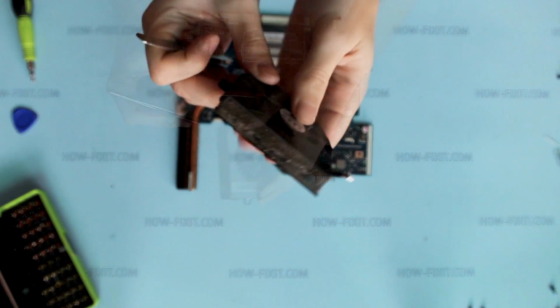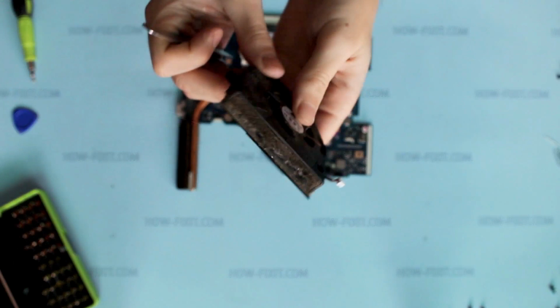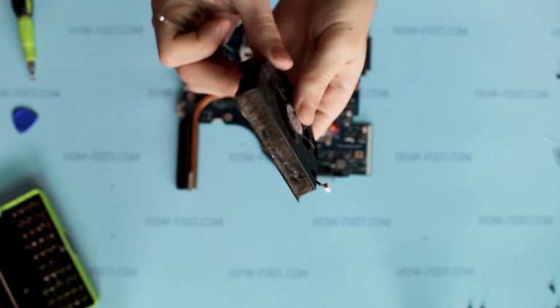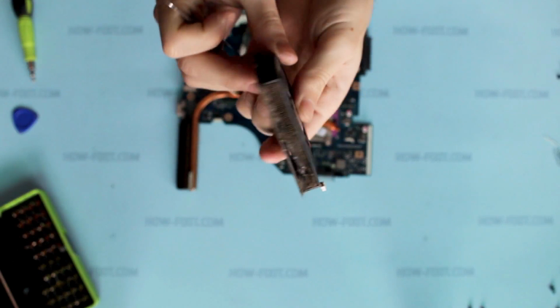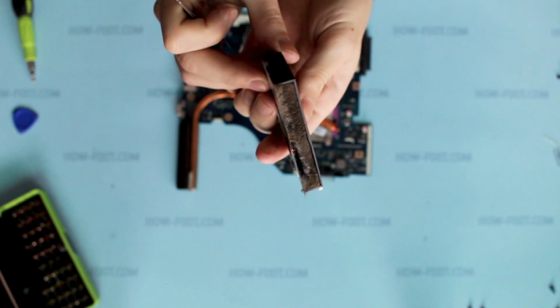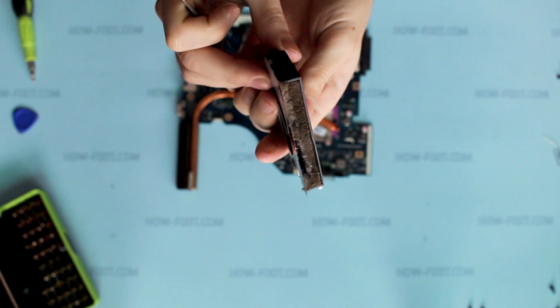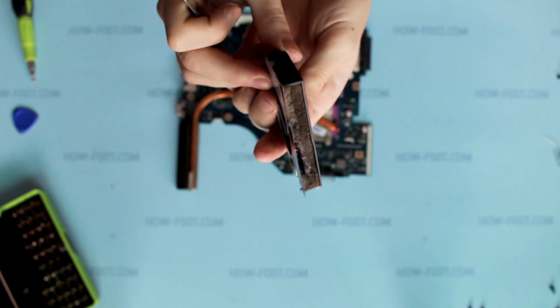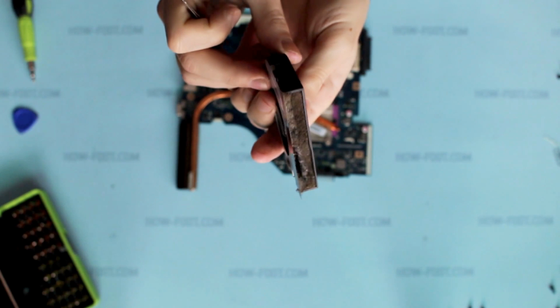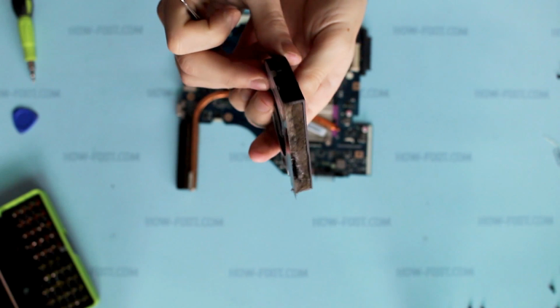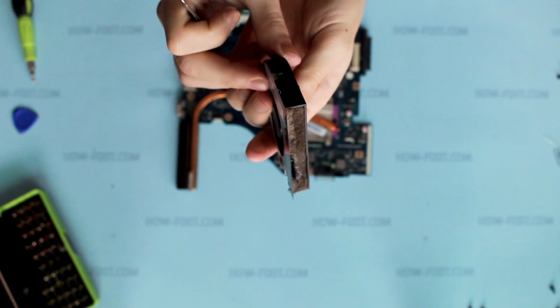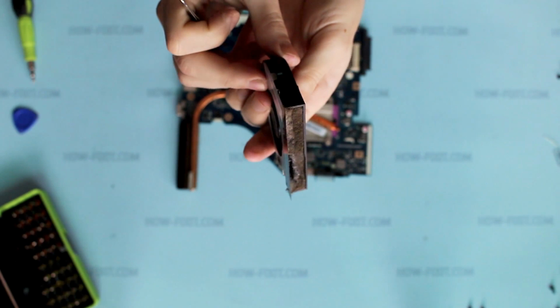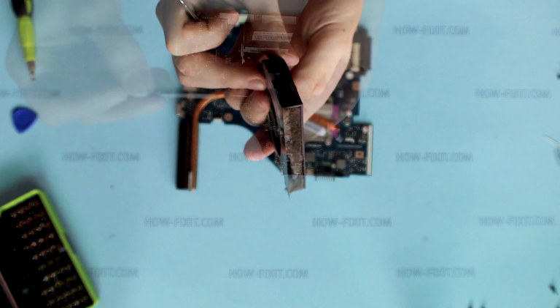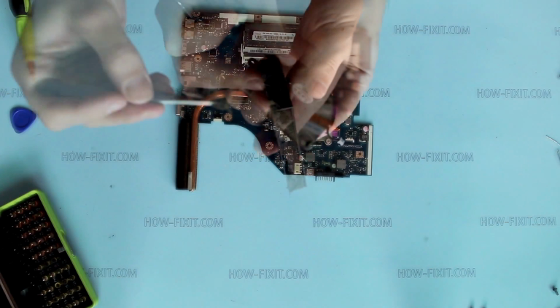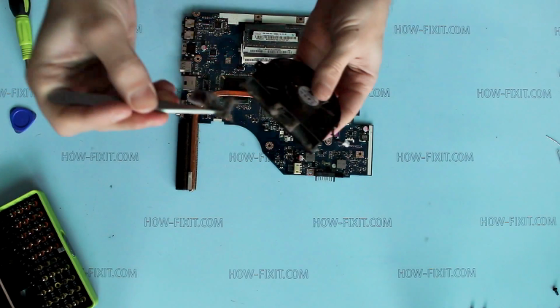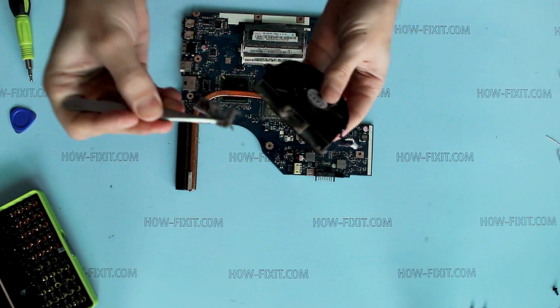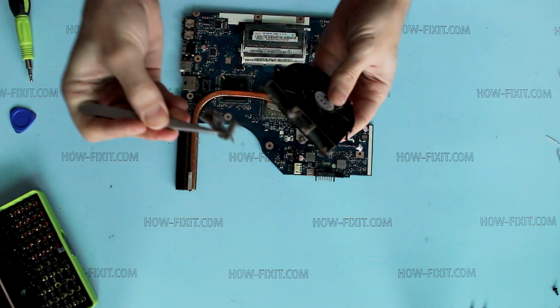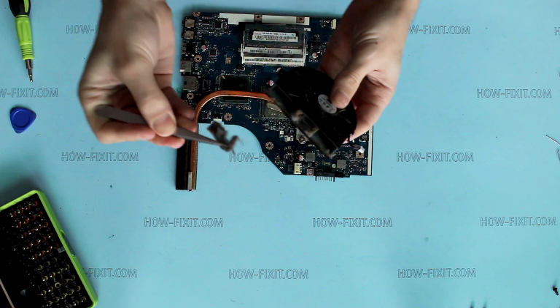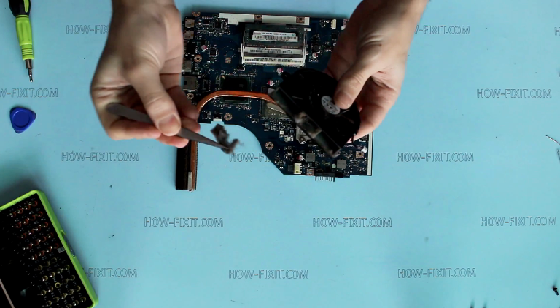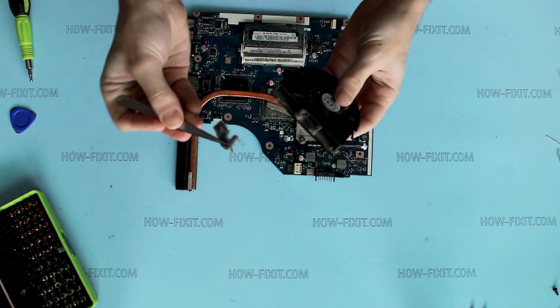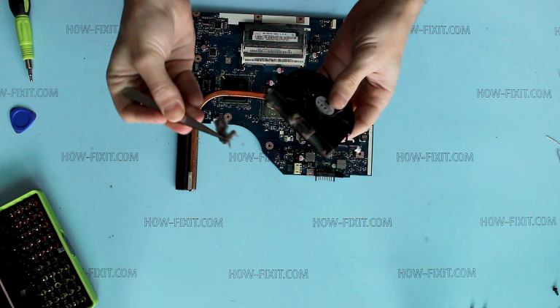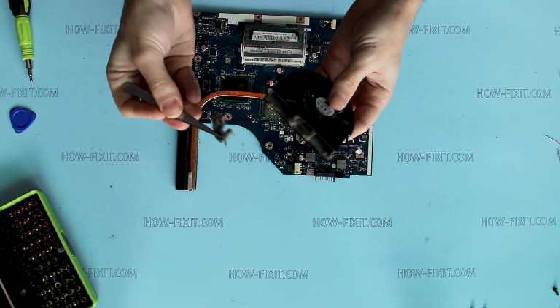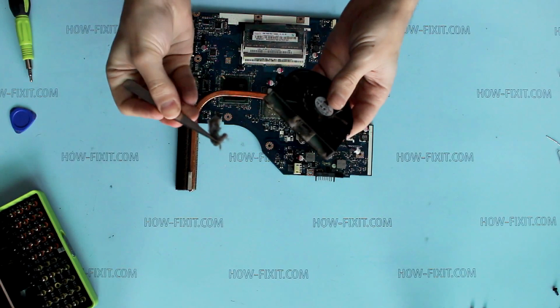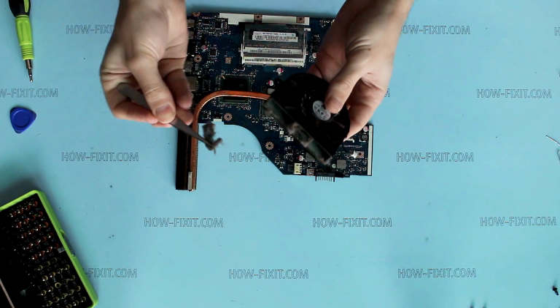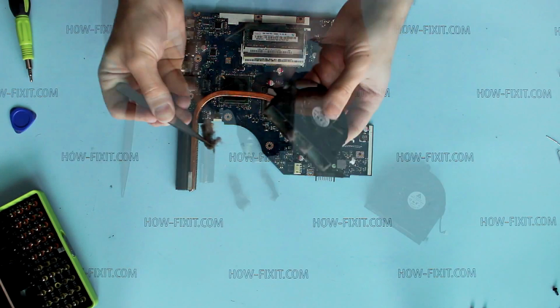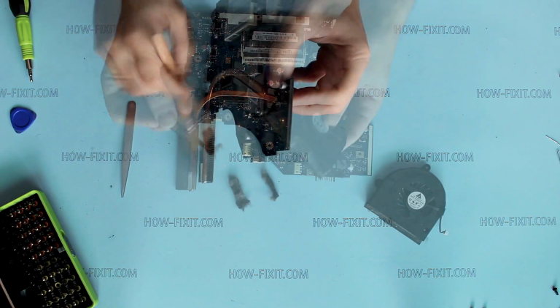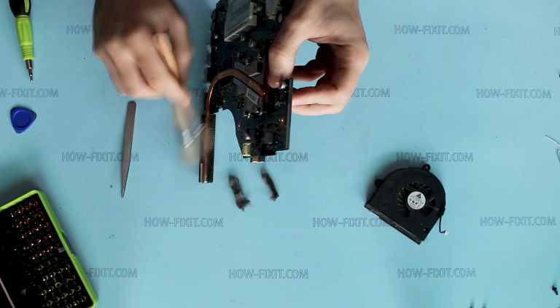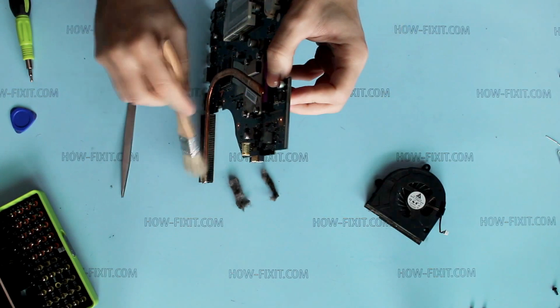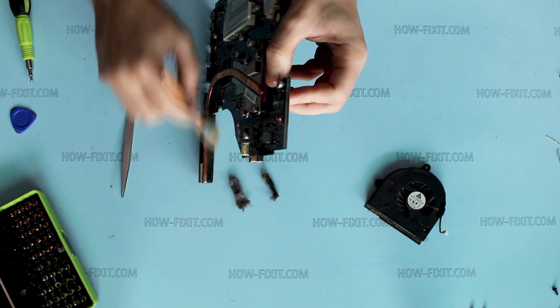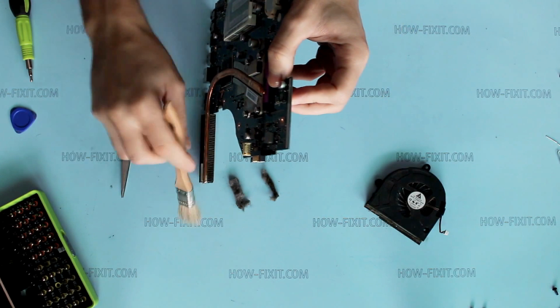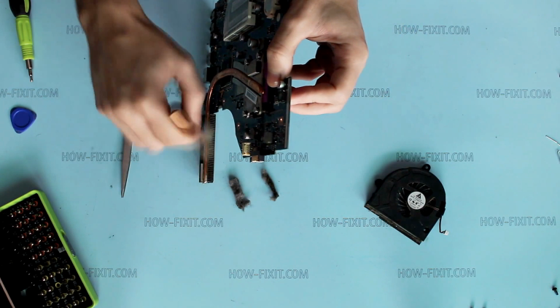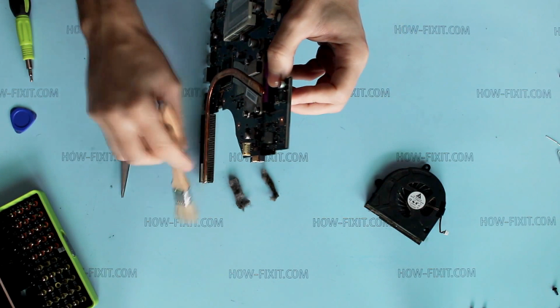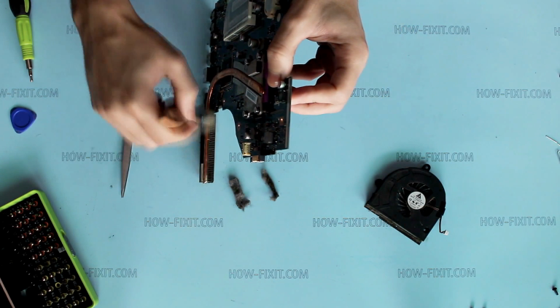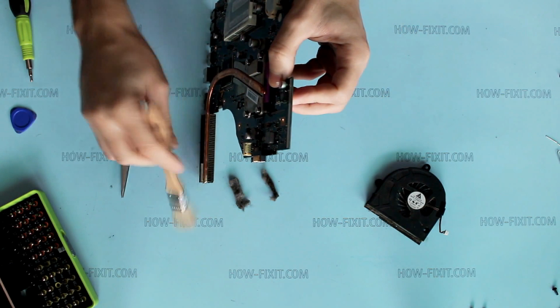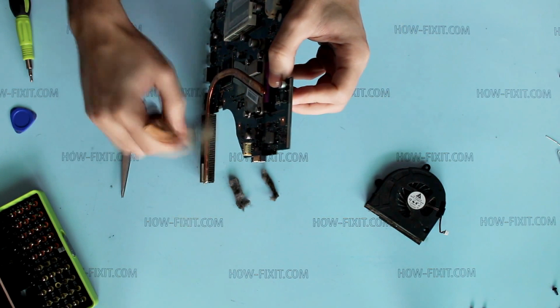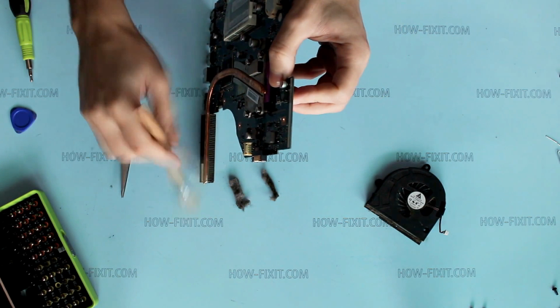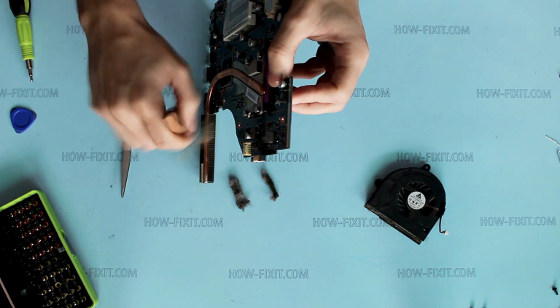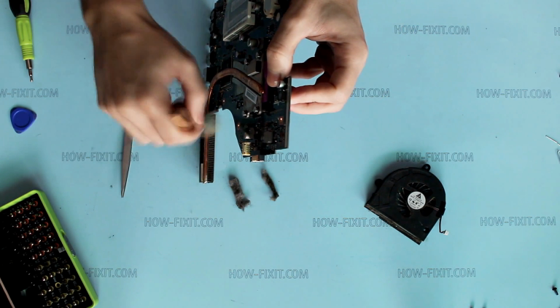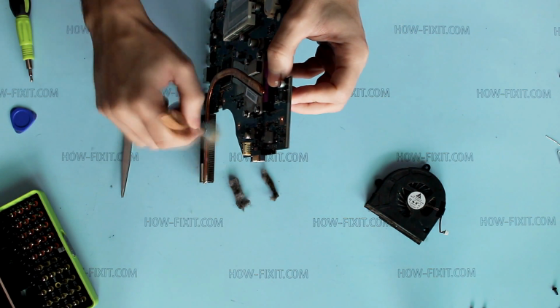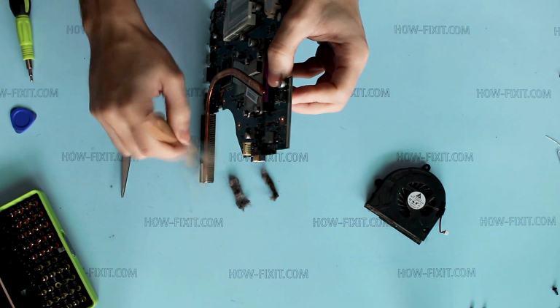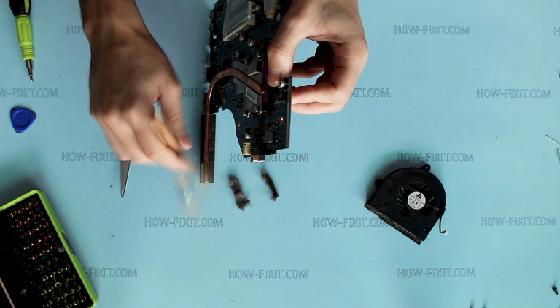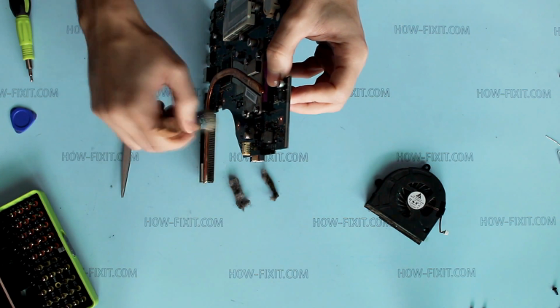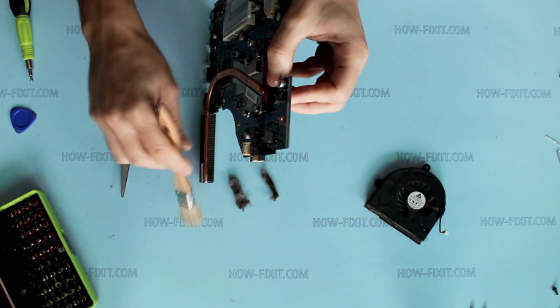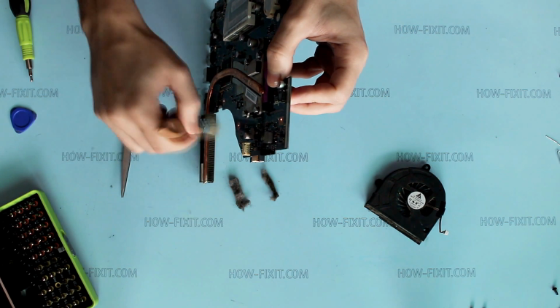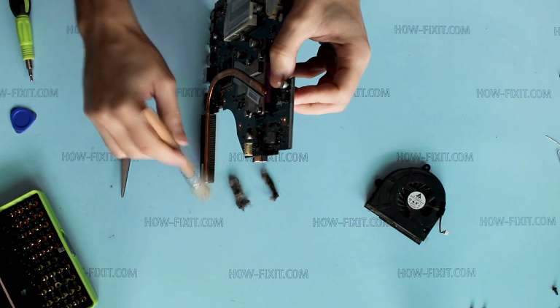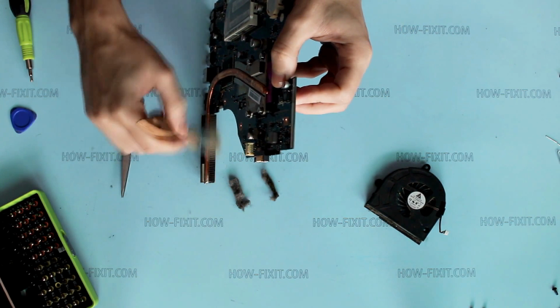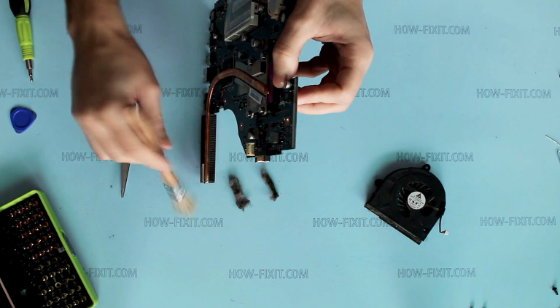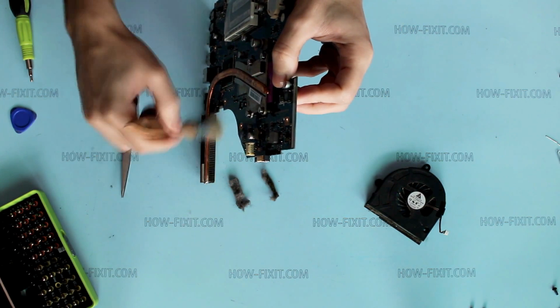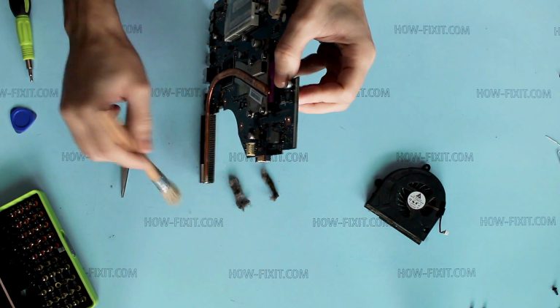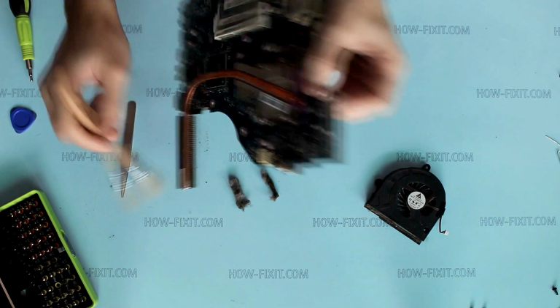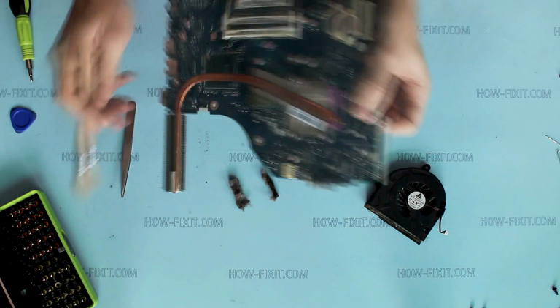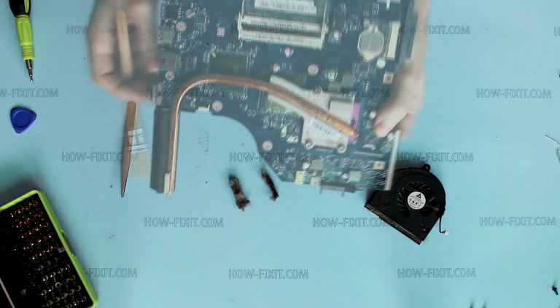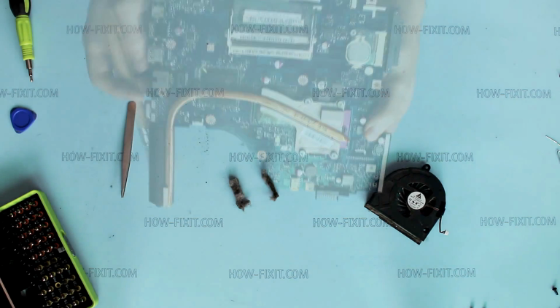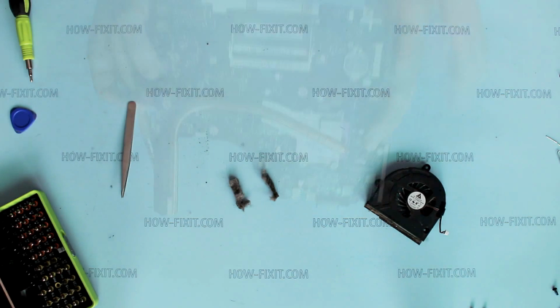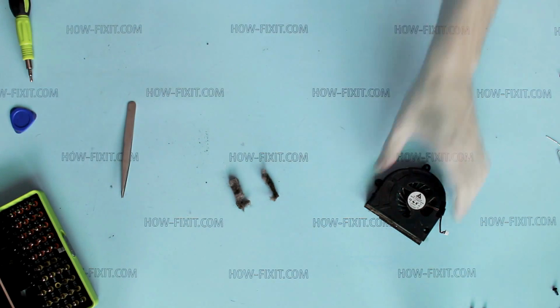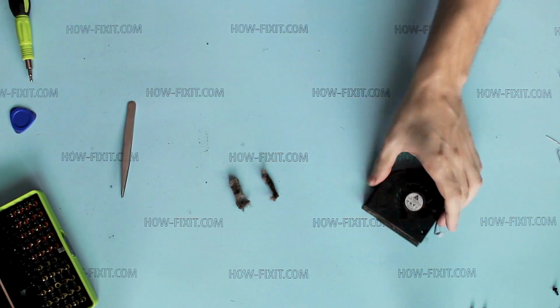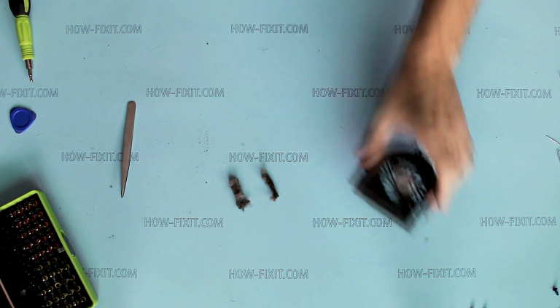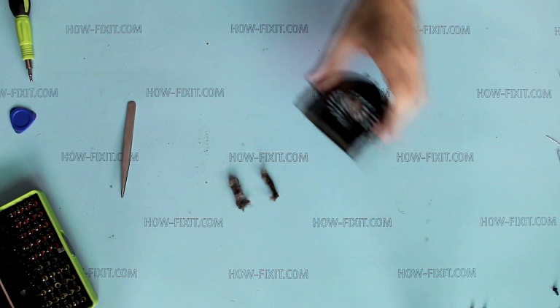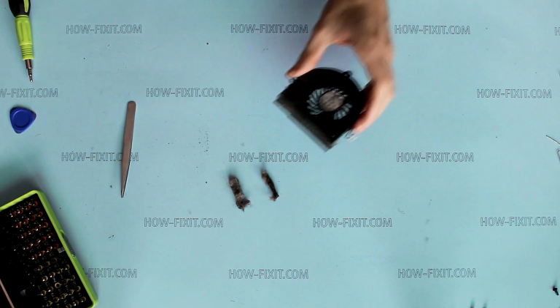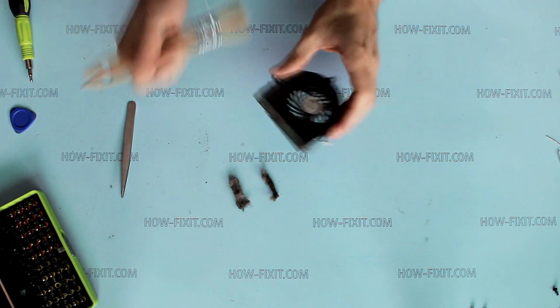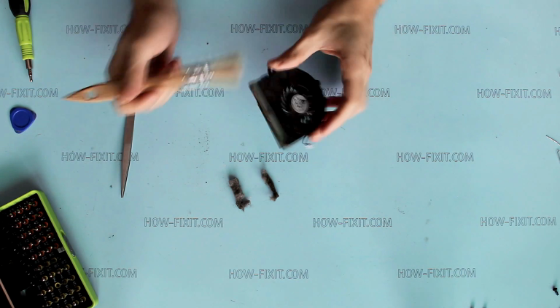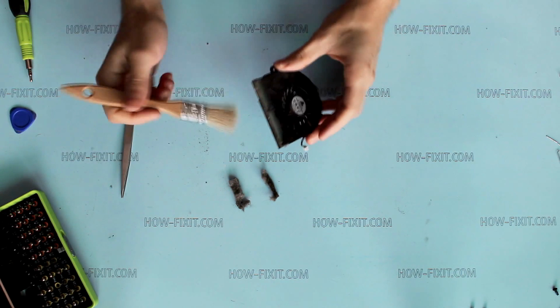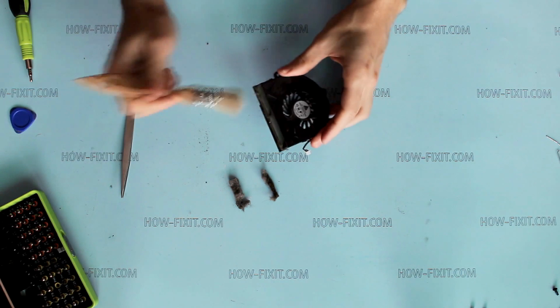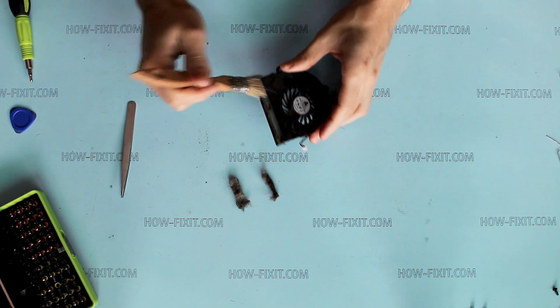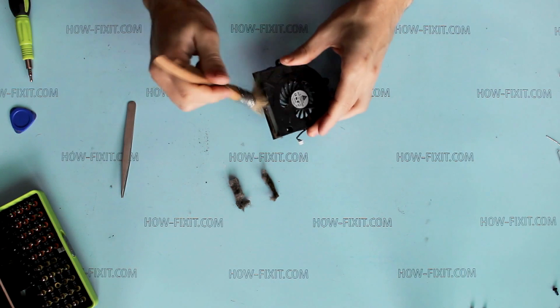Remove dust from the fan and from the heatsink. And again from the fan.